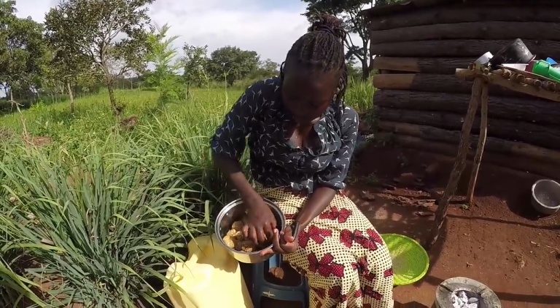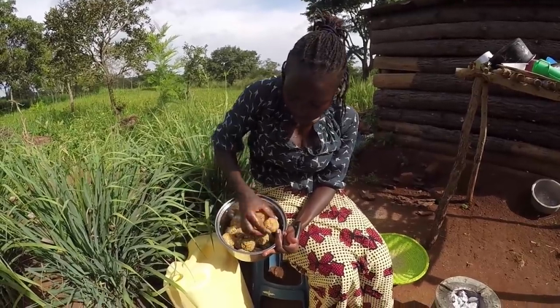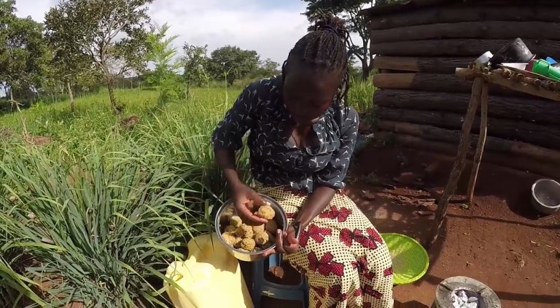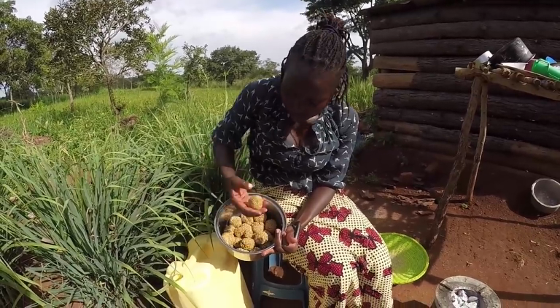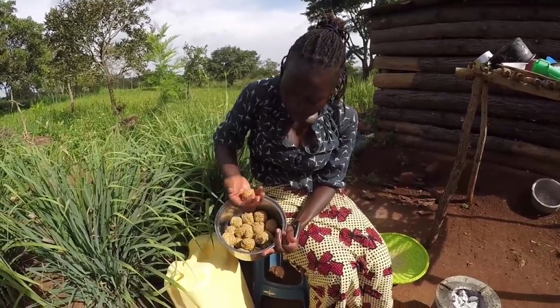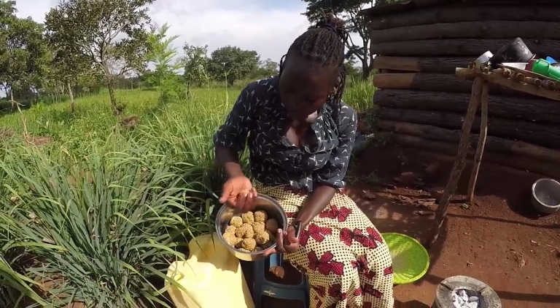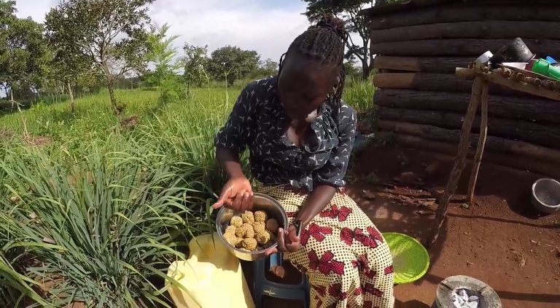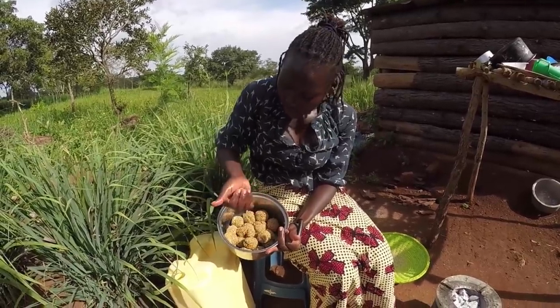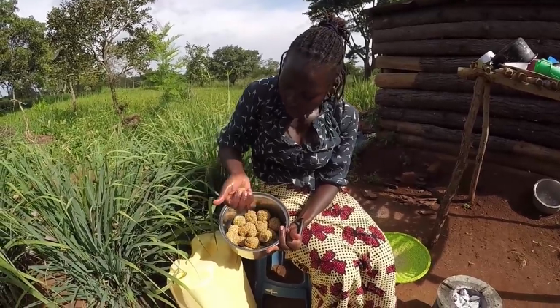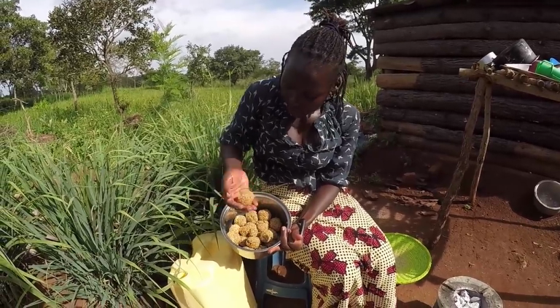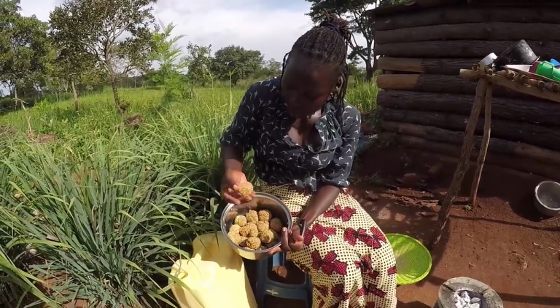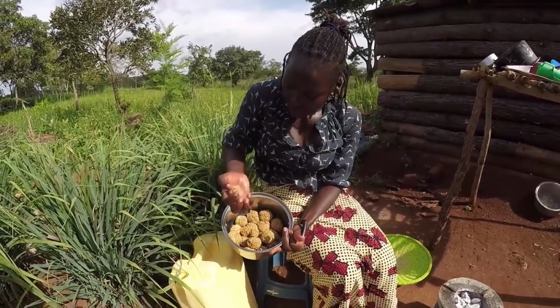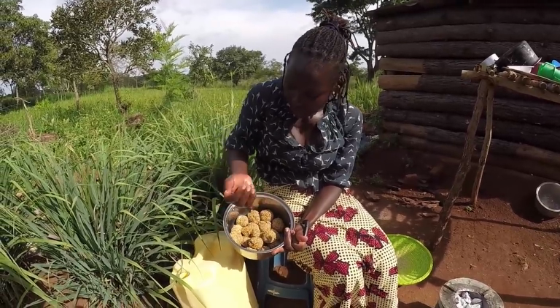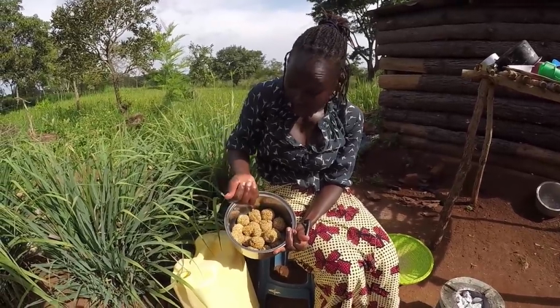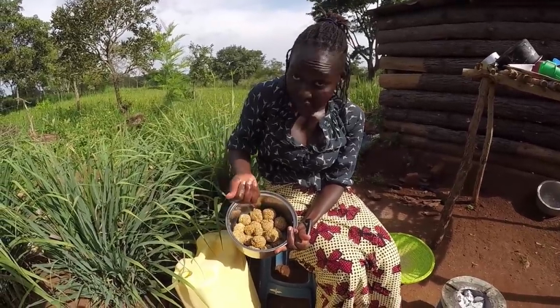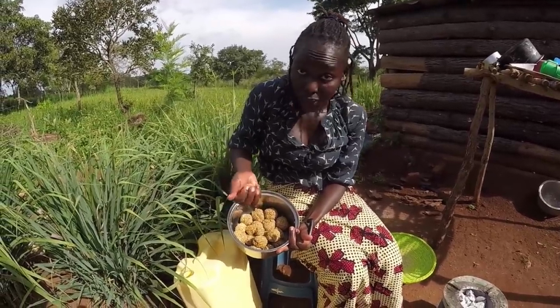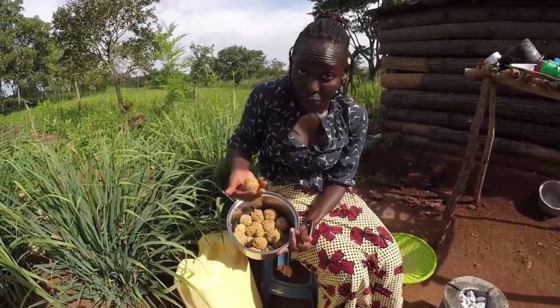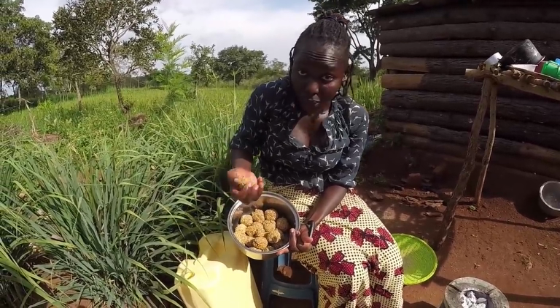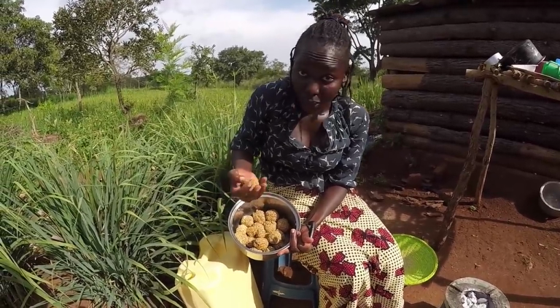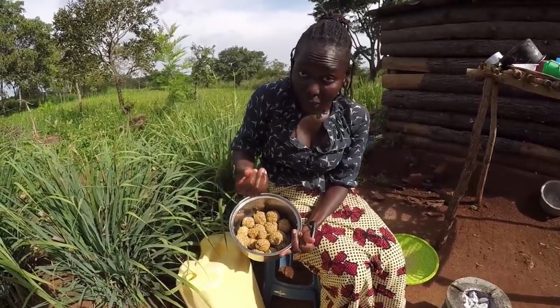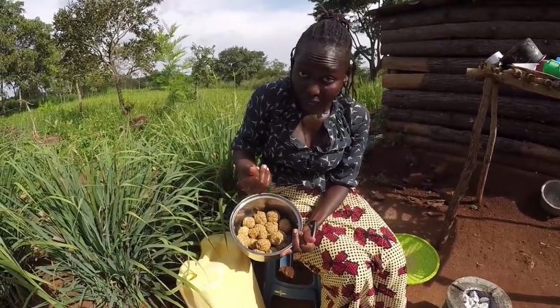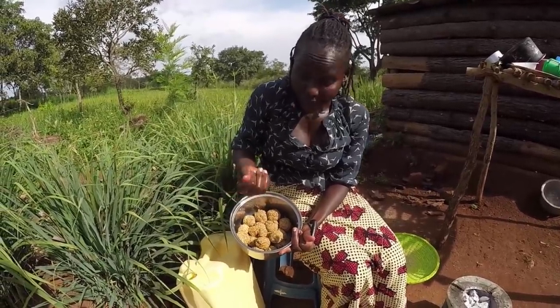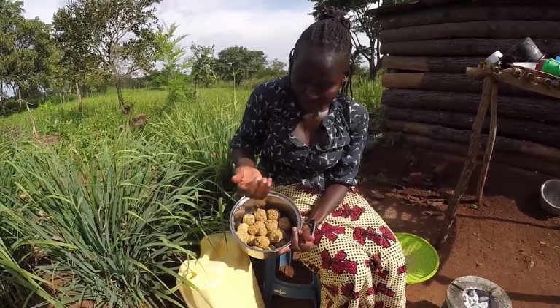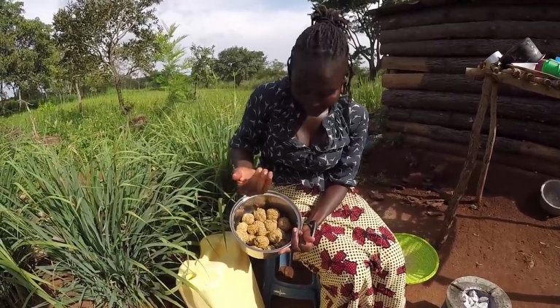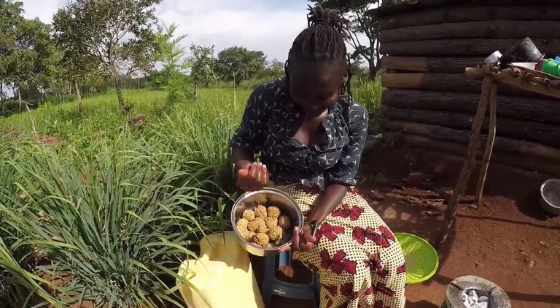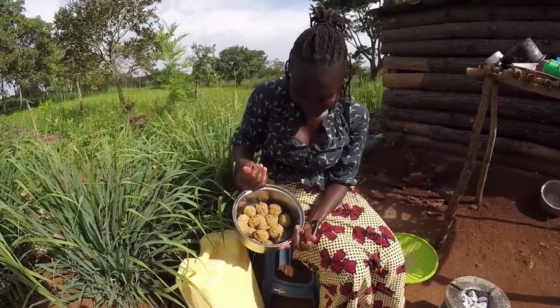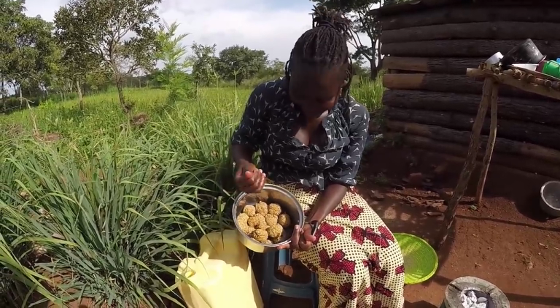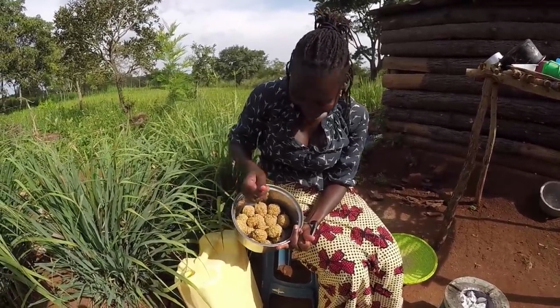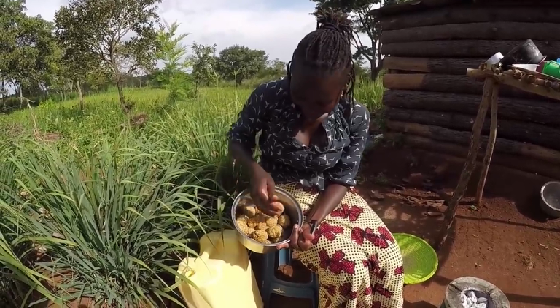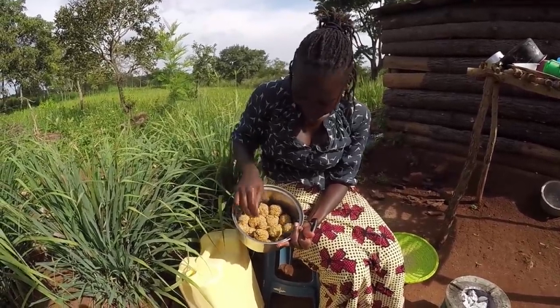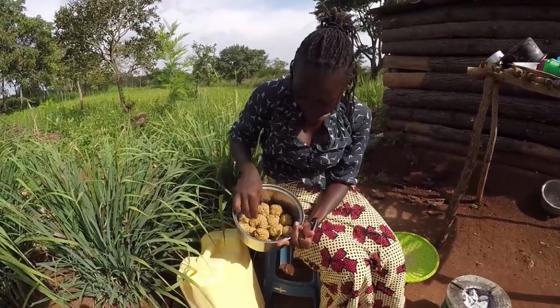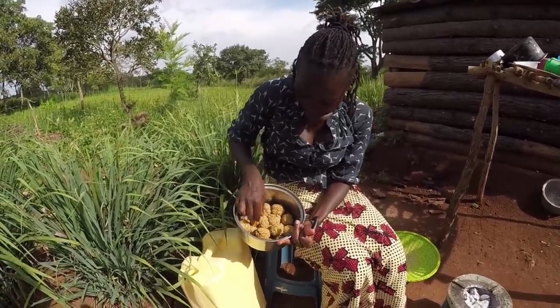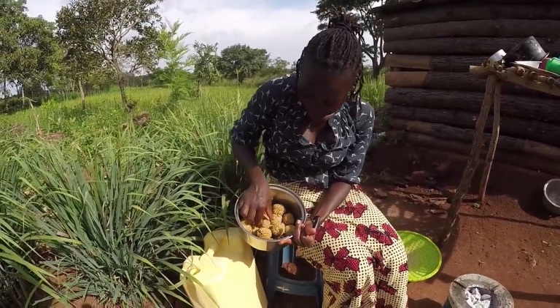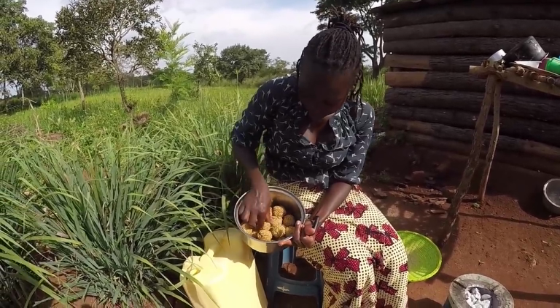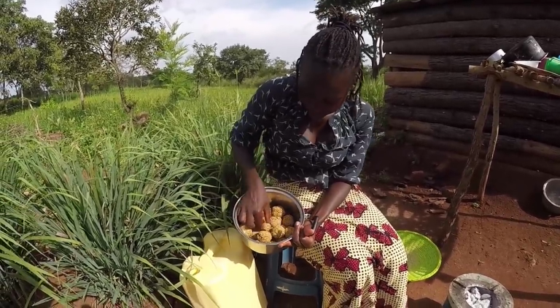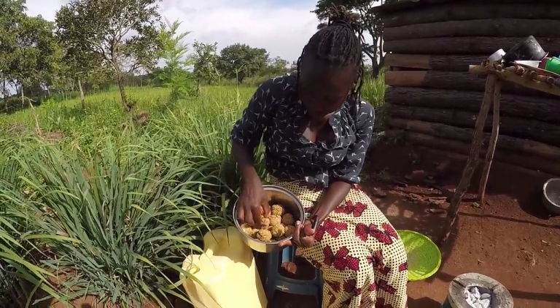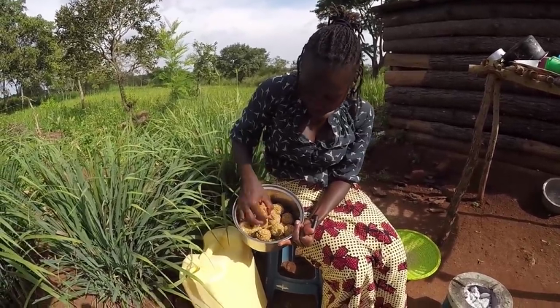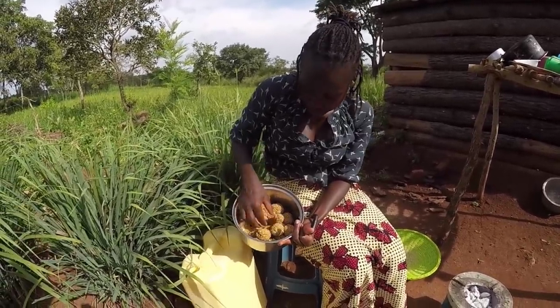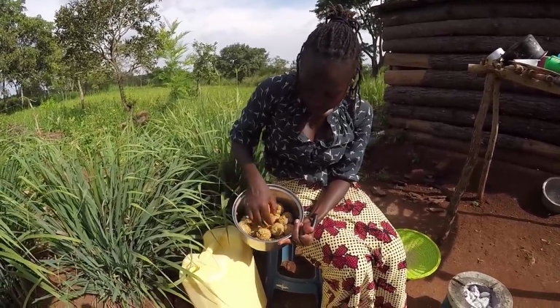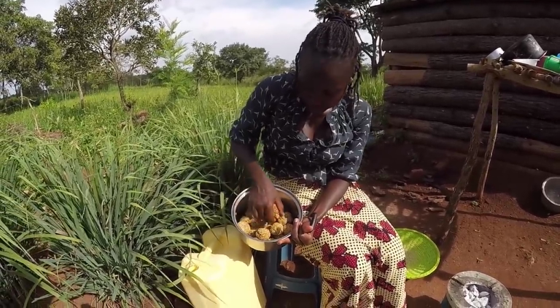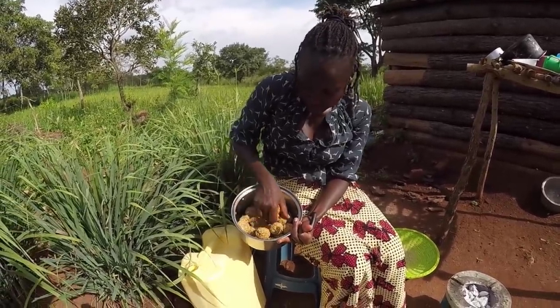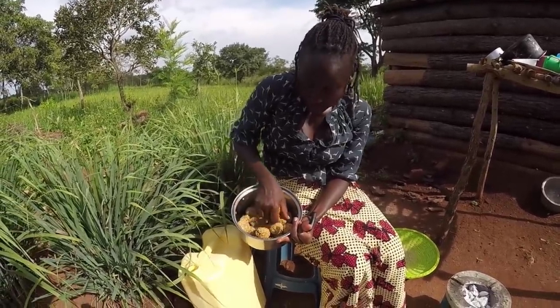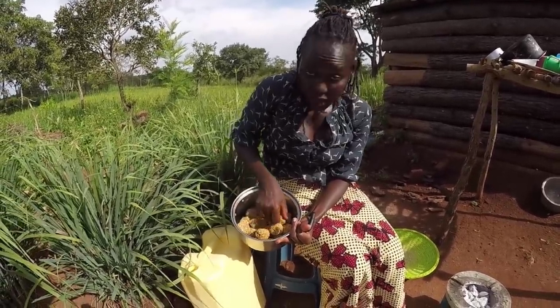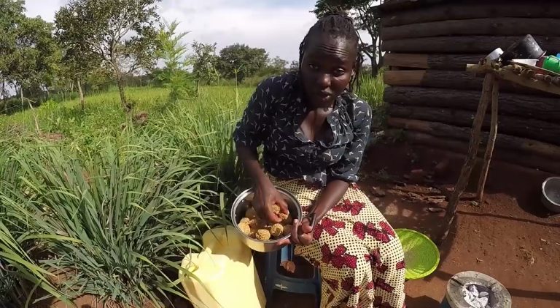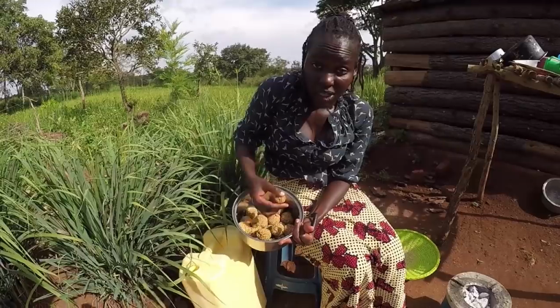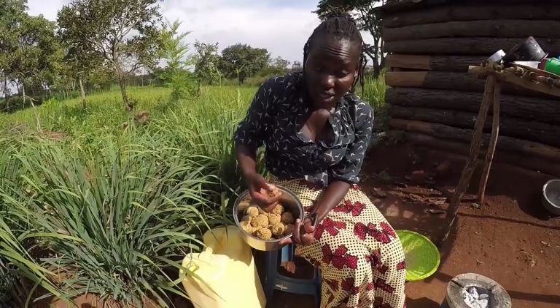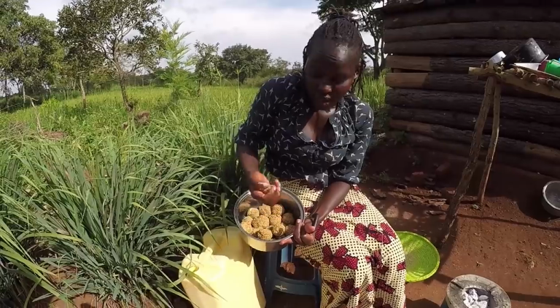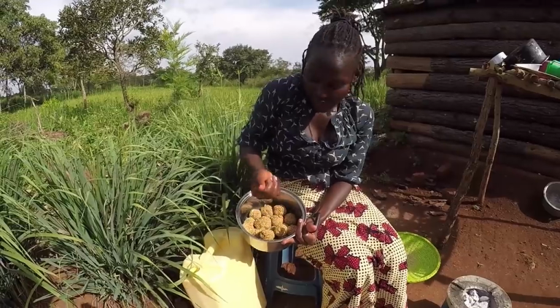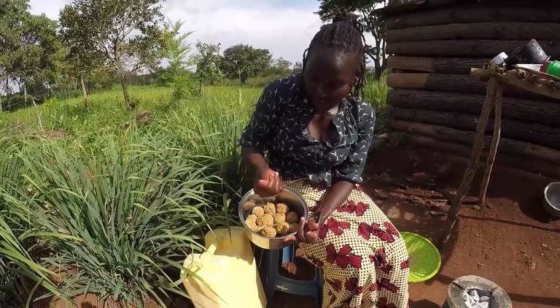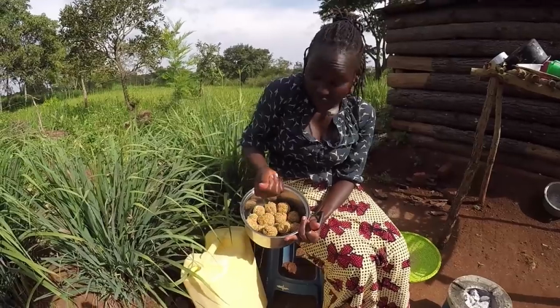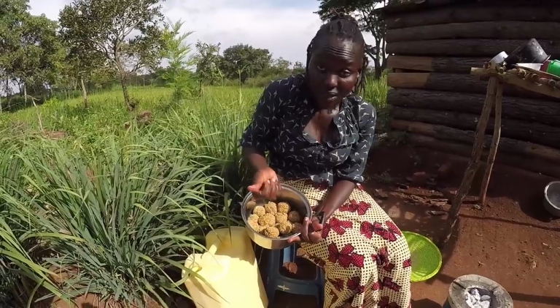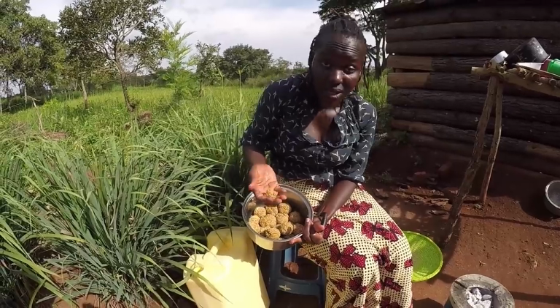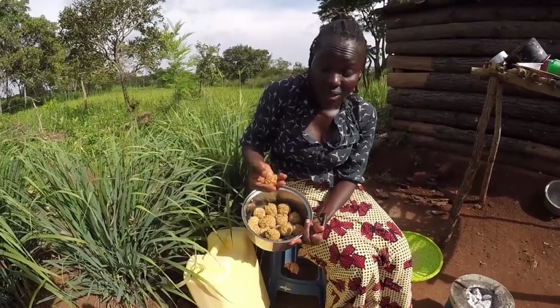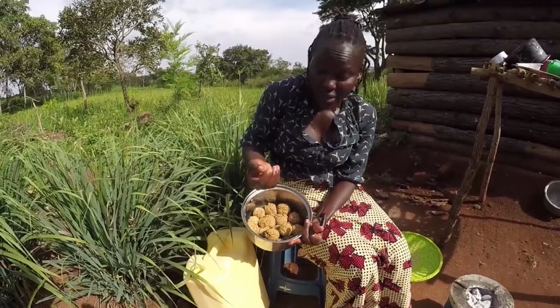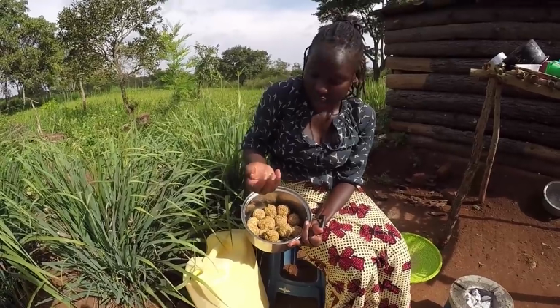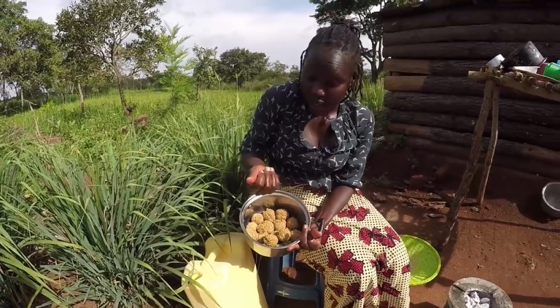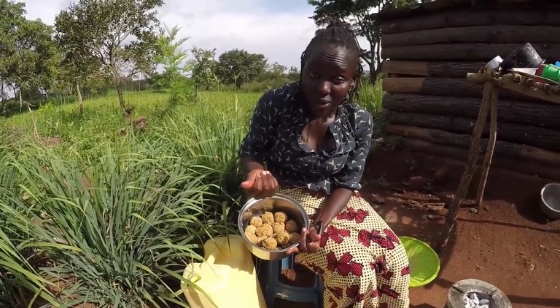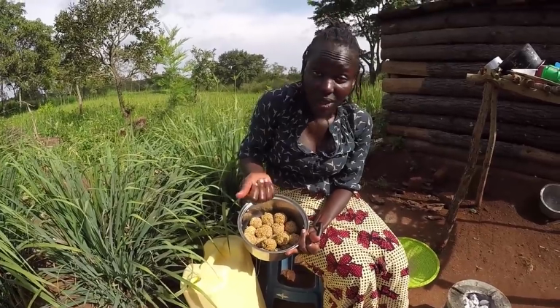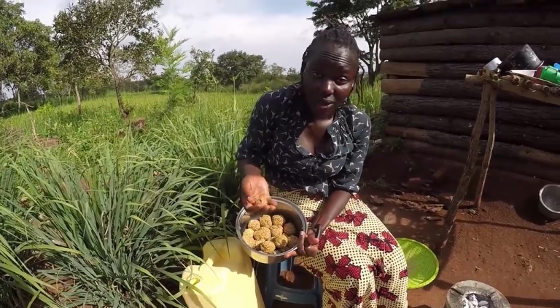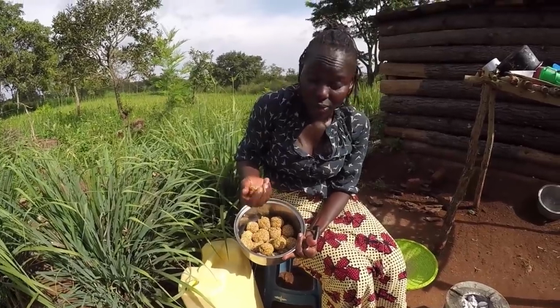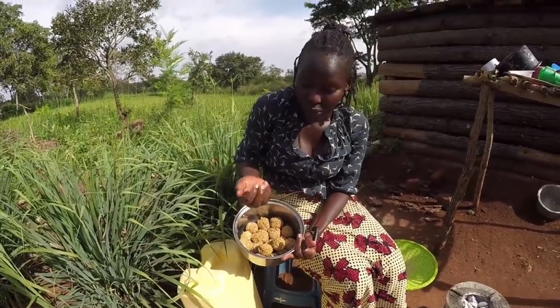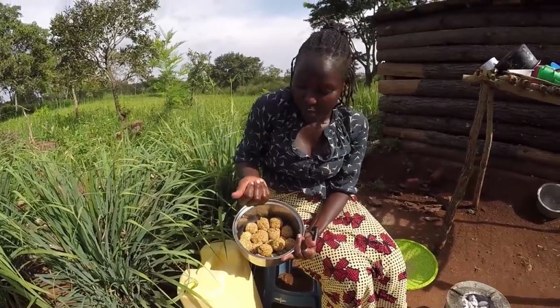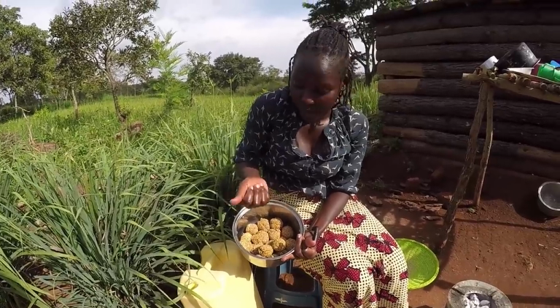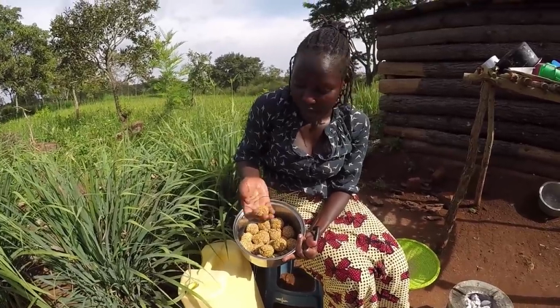We're going to leave this one here to cool. But of course I cannot wait to taste it, even if it has not yet cooled properly. Bye!